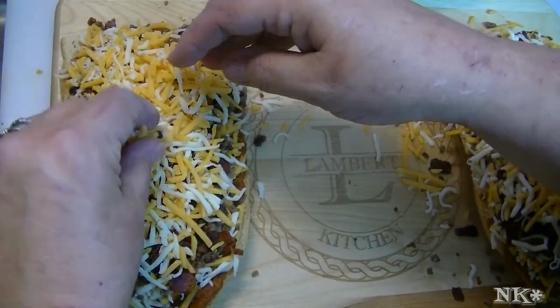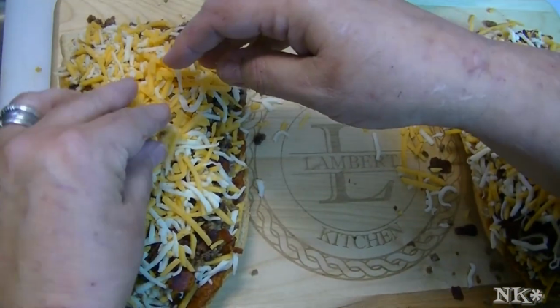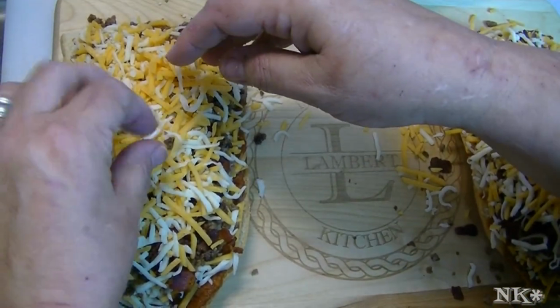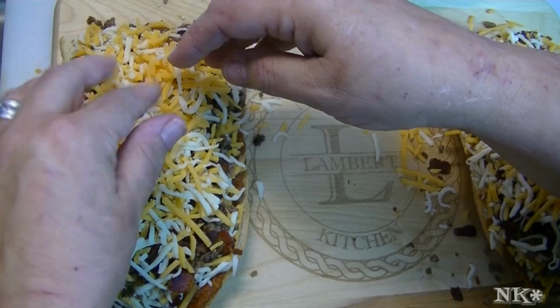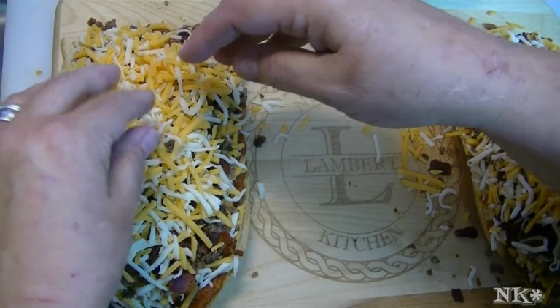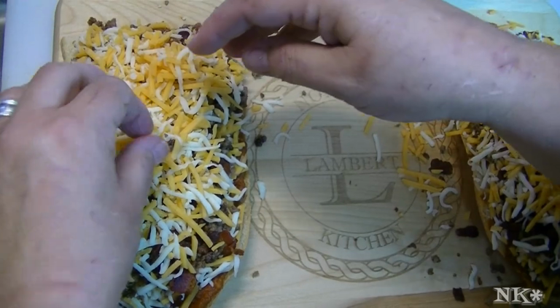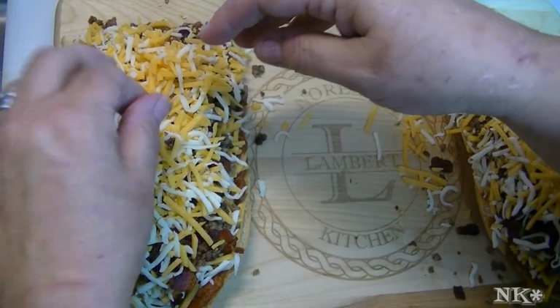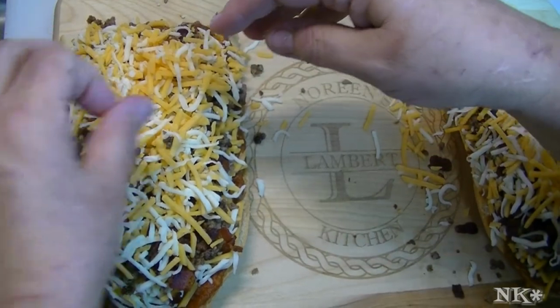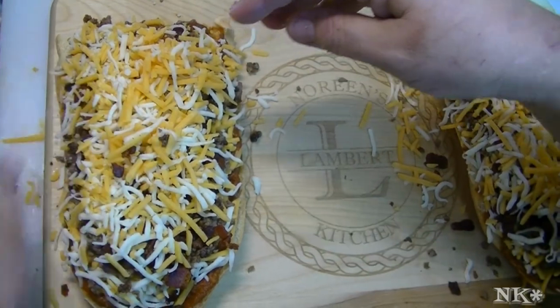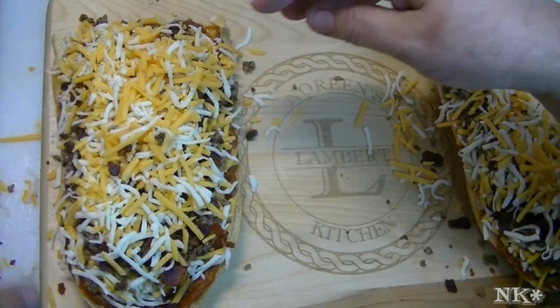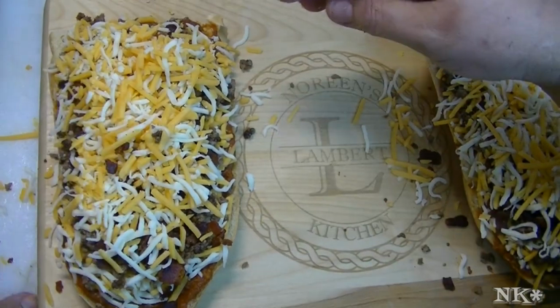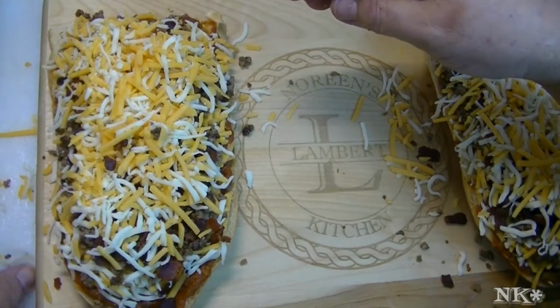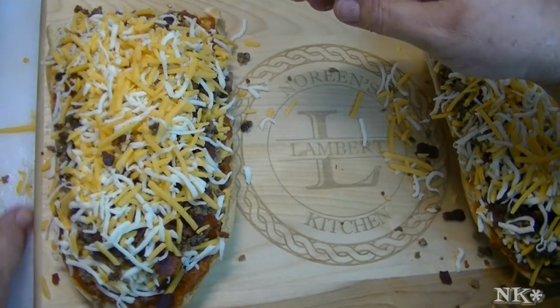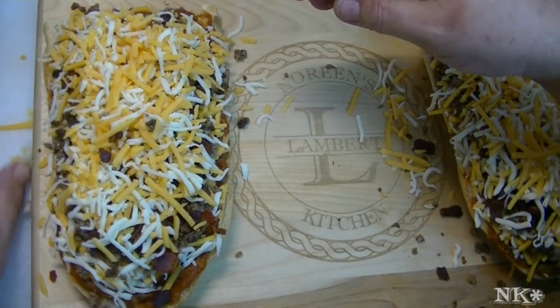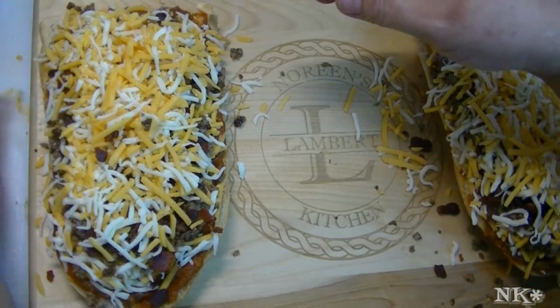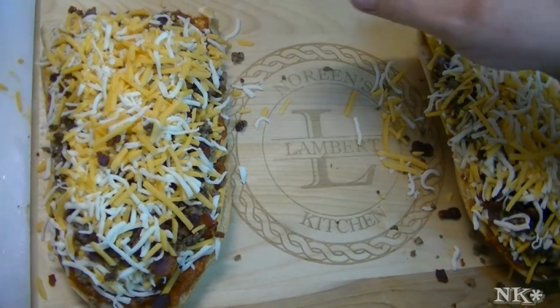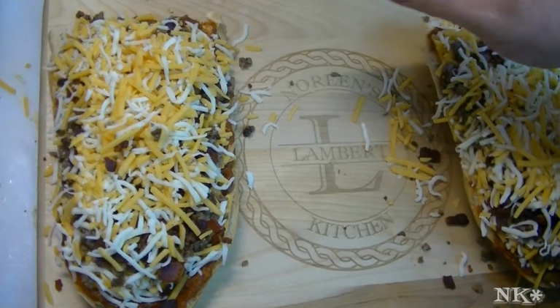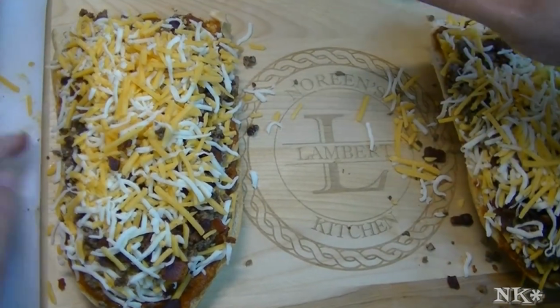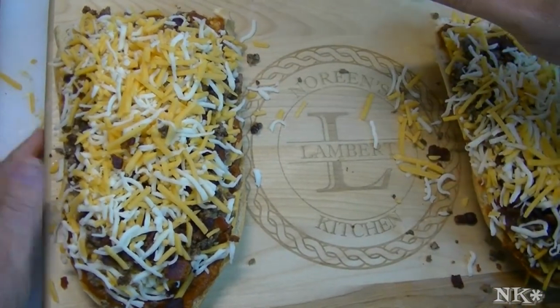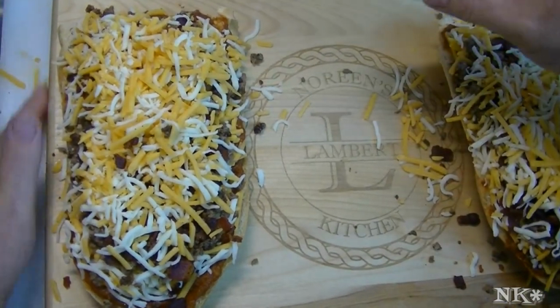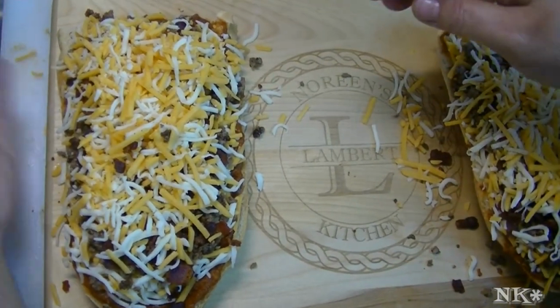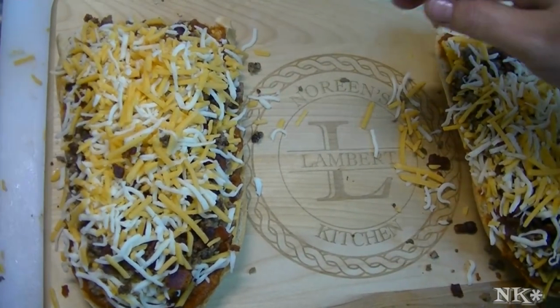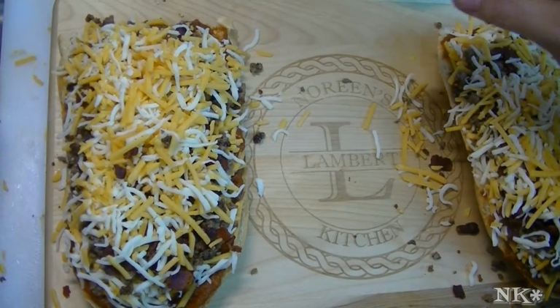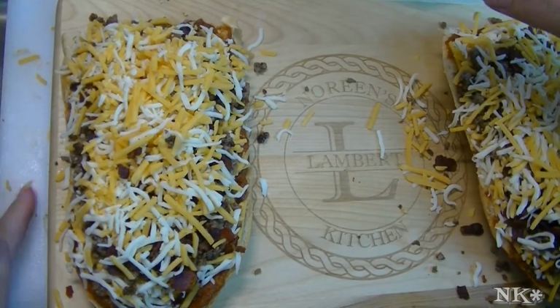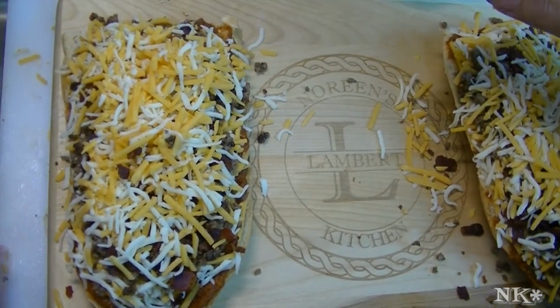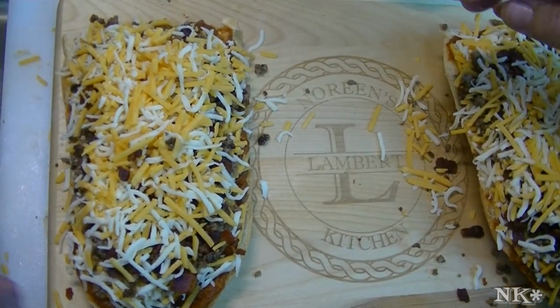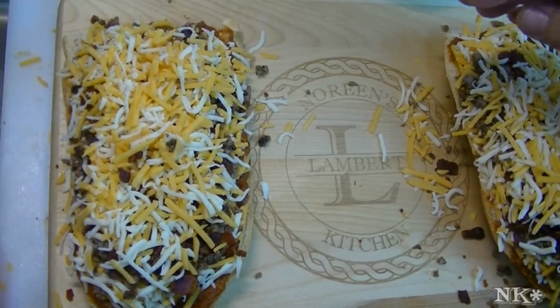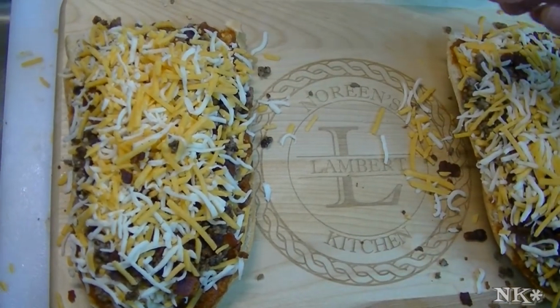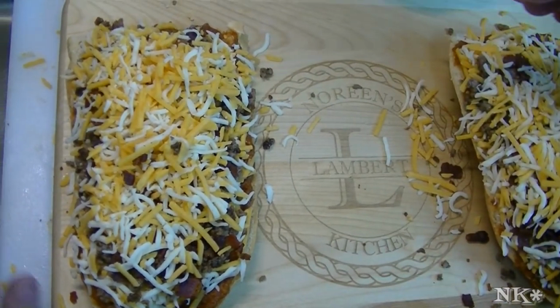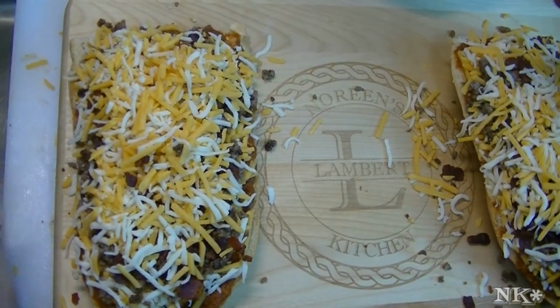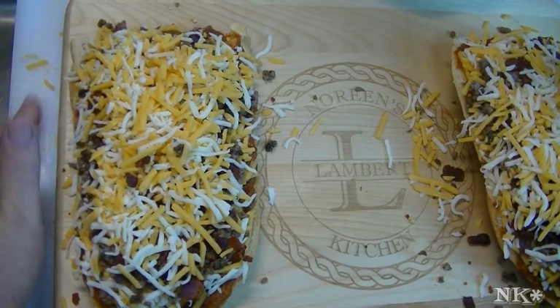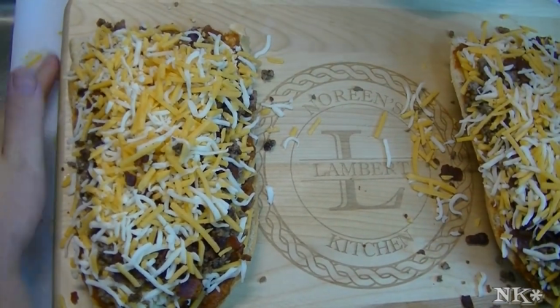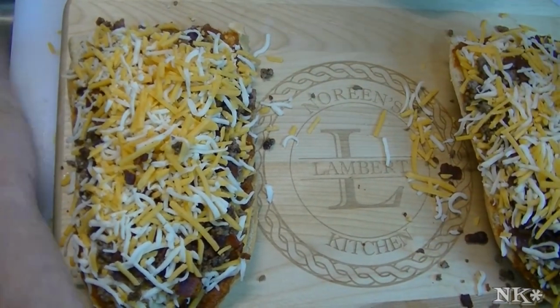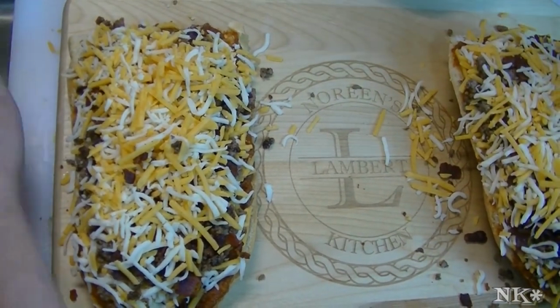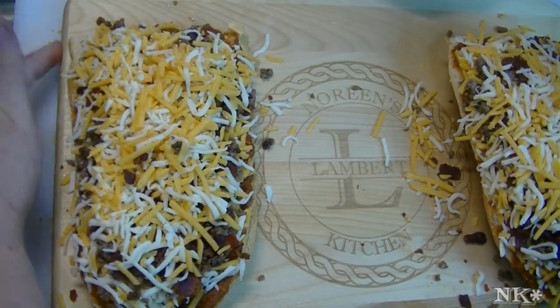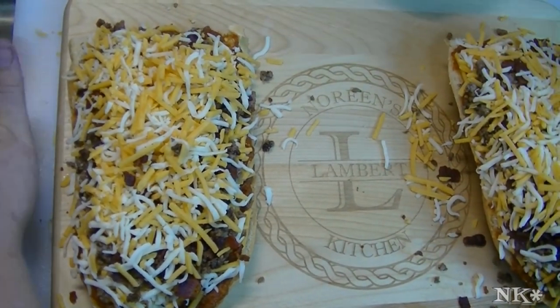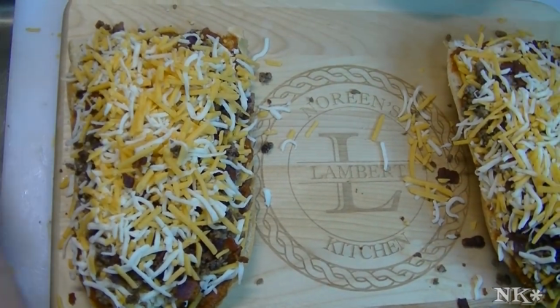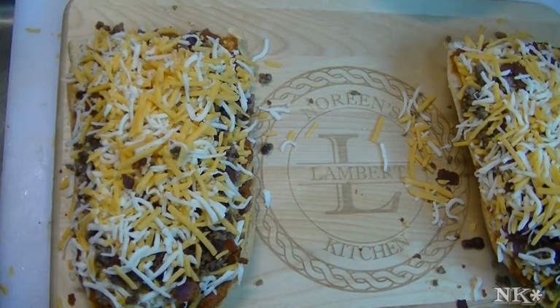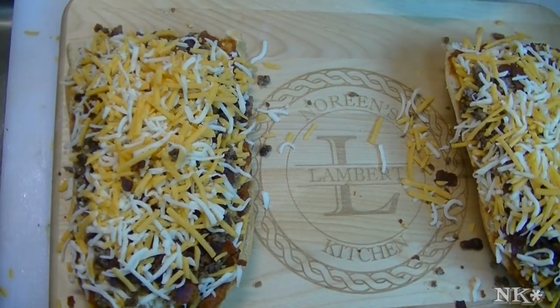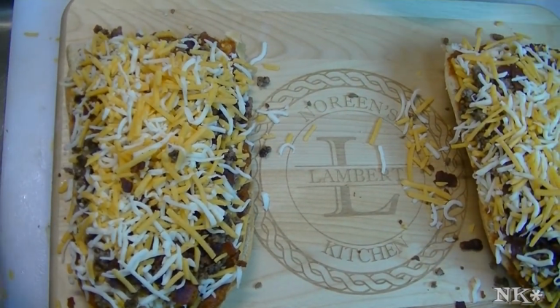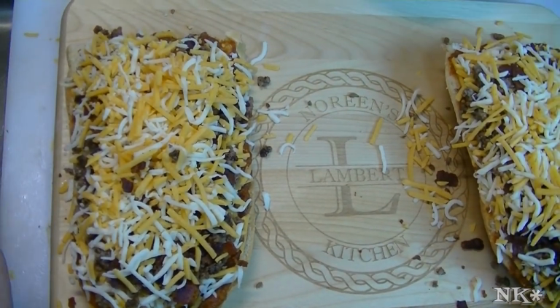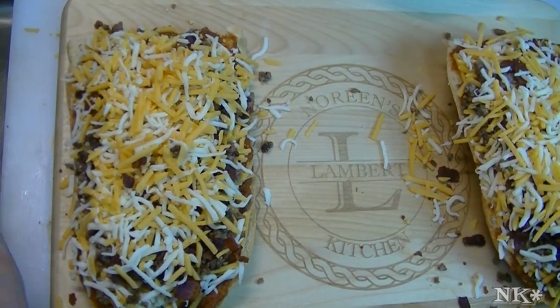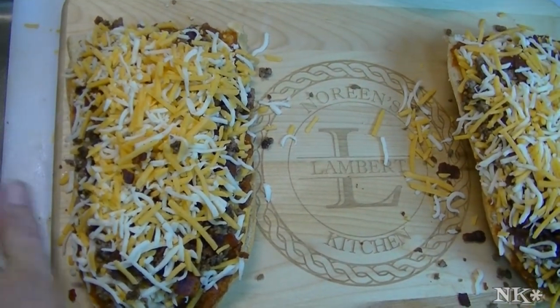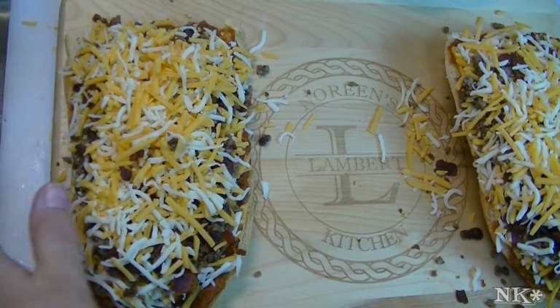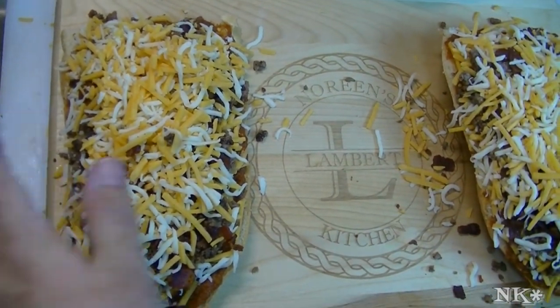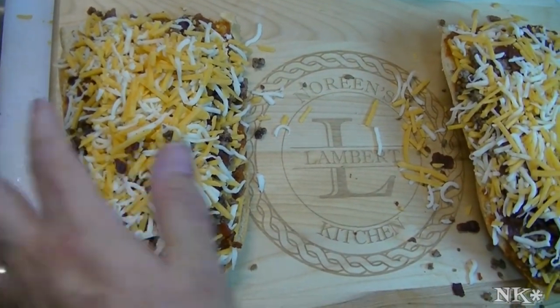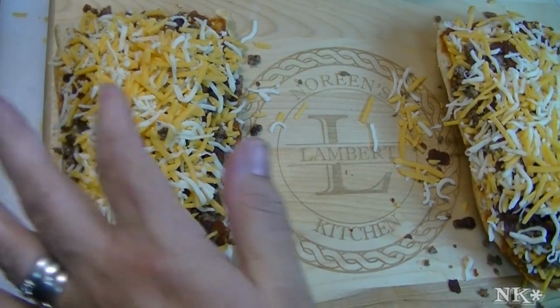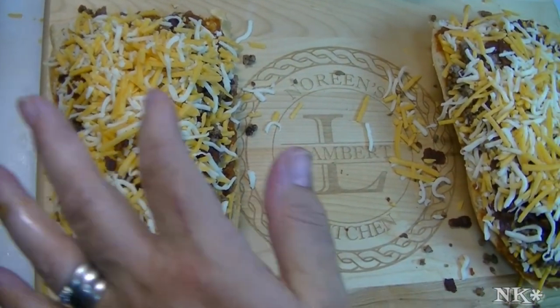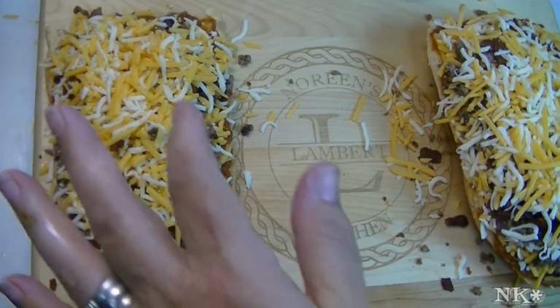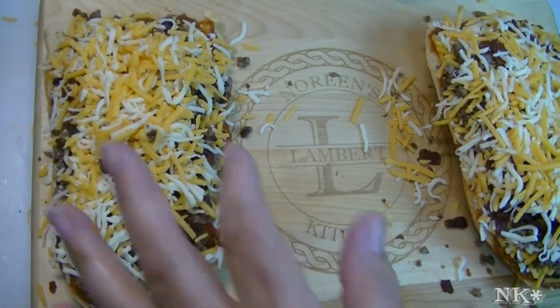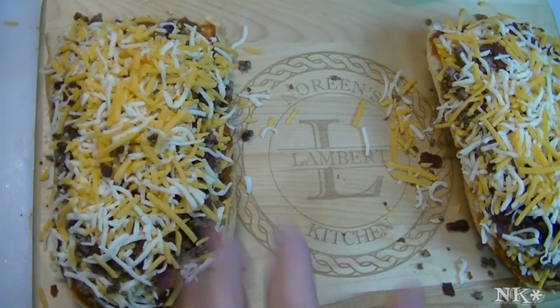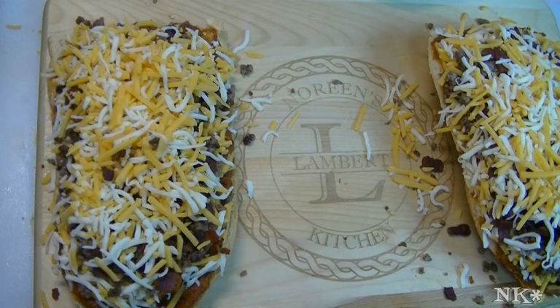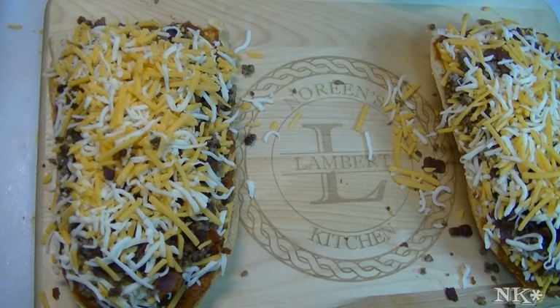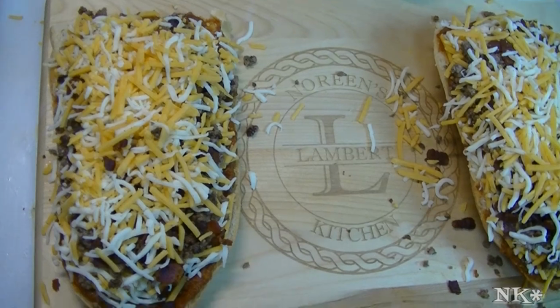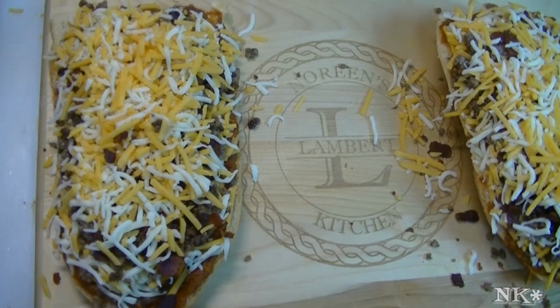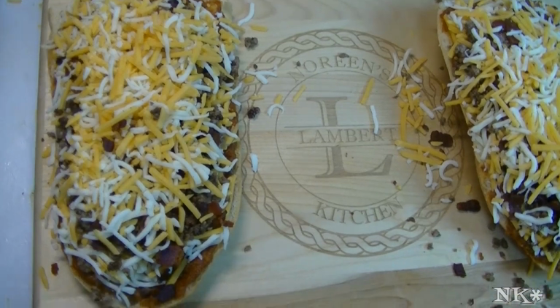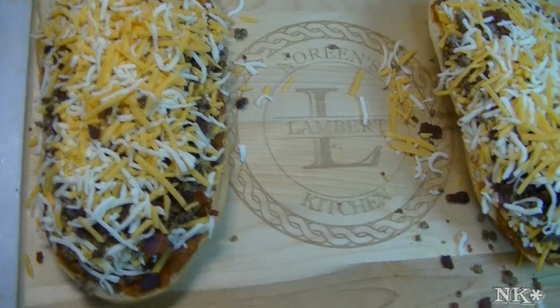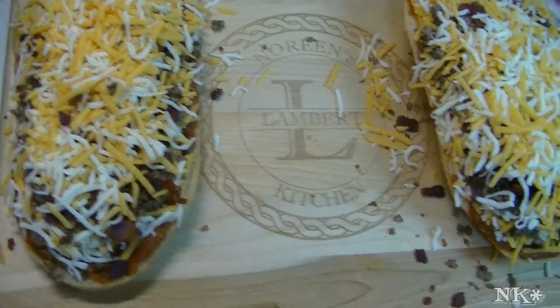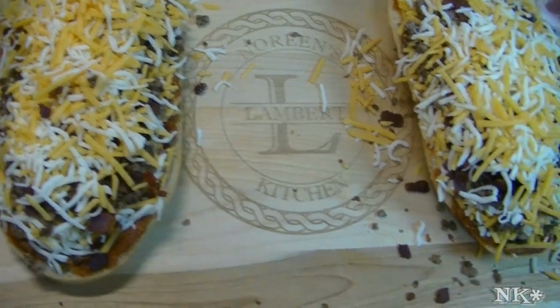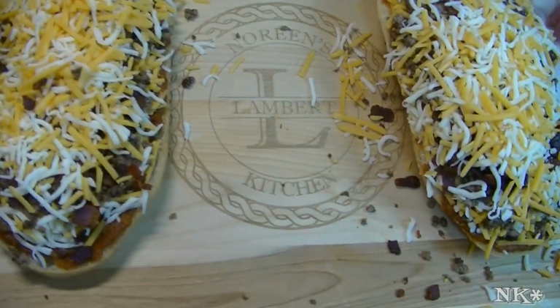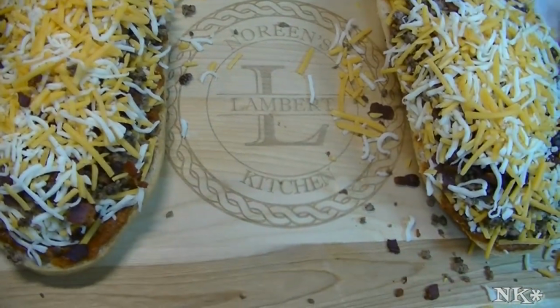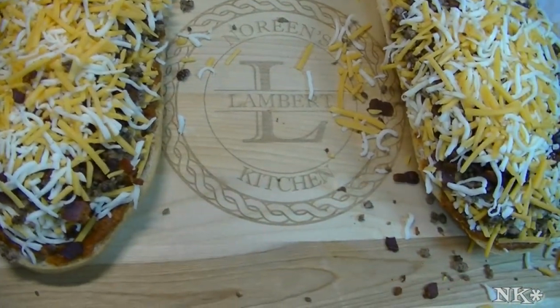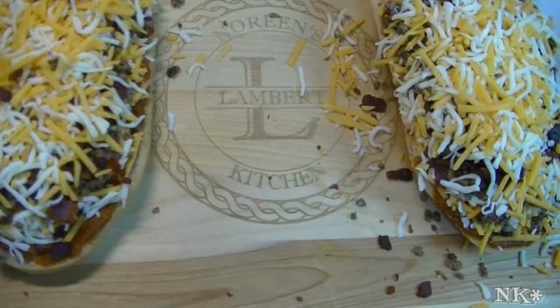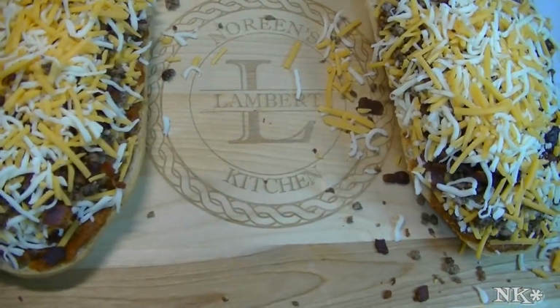Rick likes nothing on his cheeseburger except ketchup — that's it. And that's how Molly likes hers too.